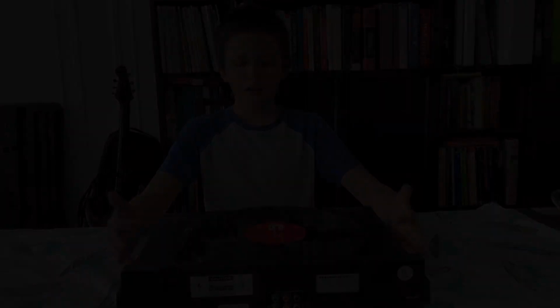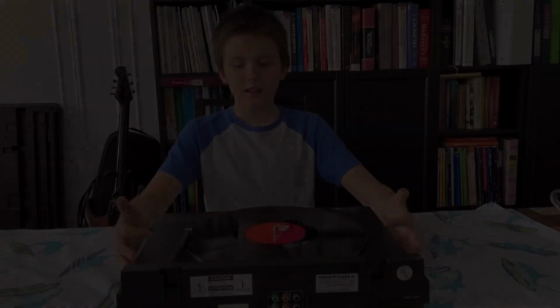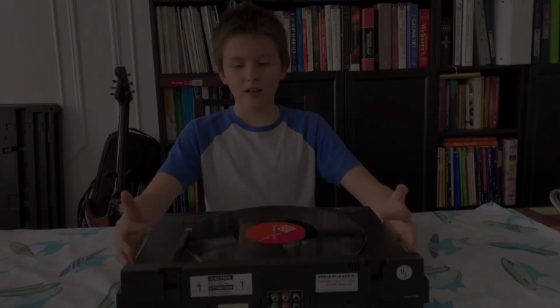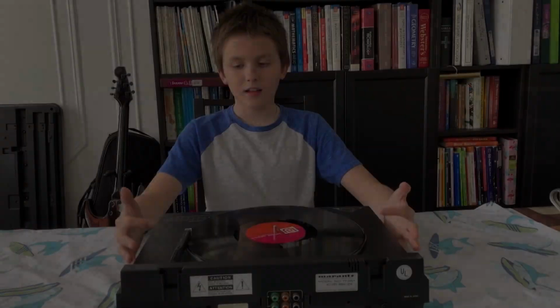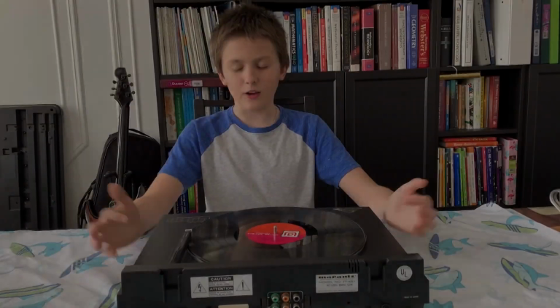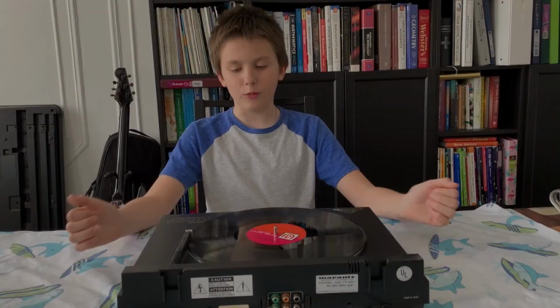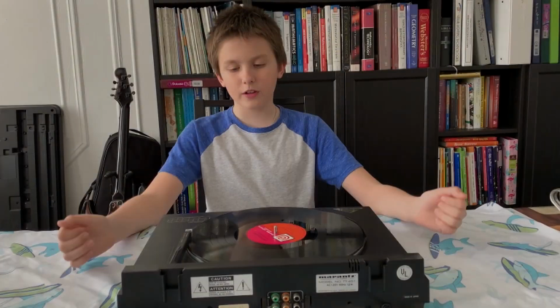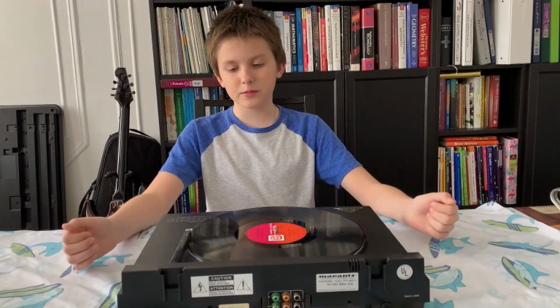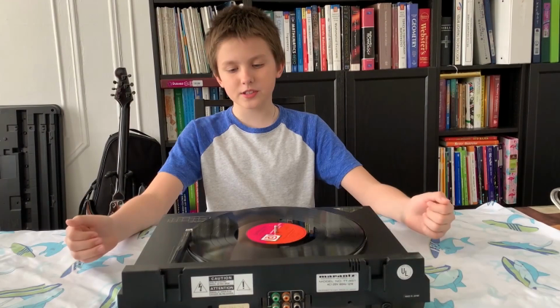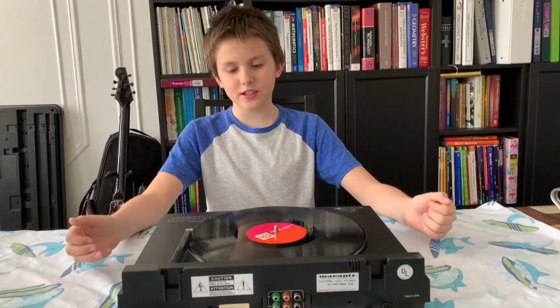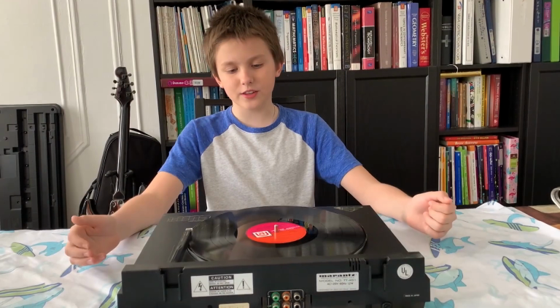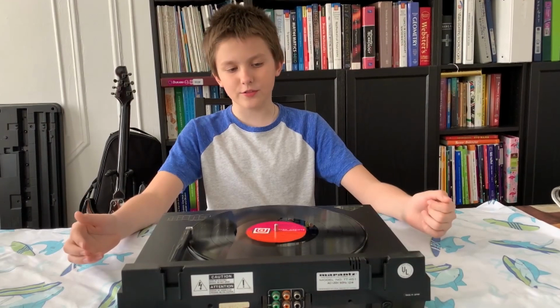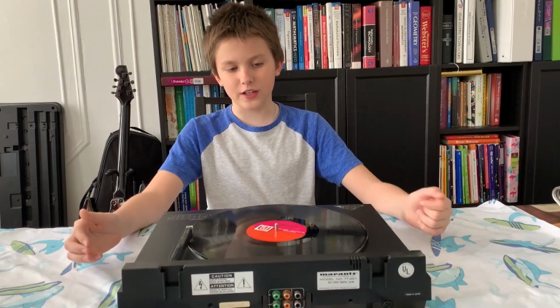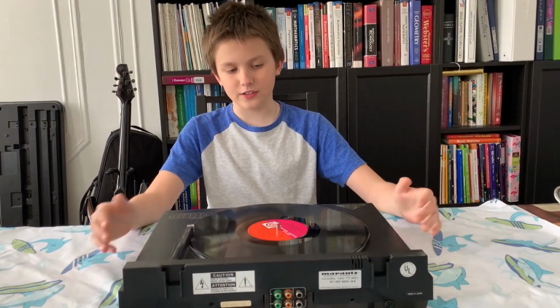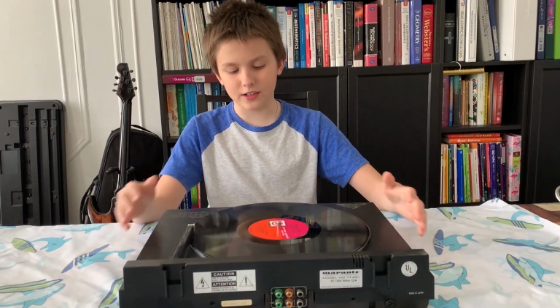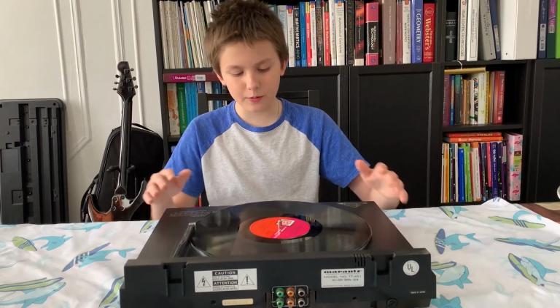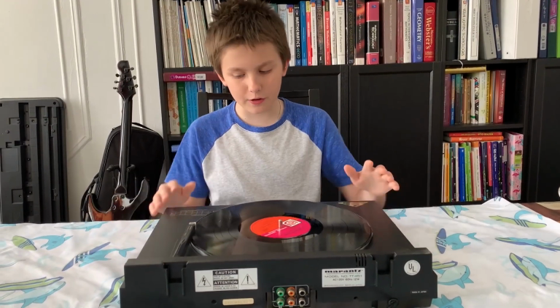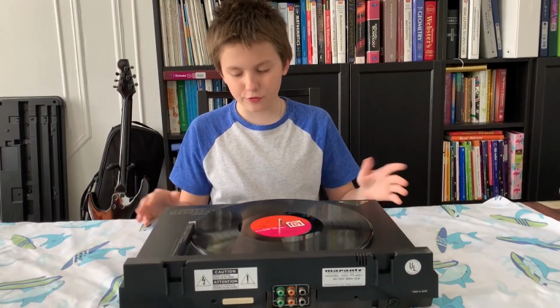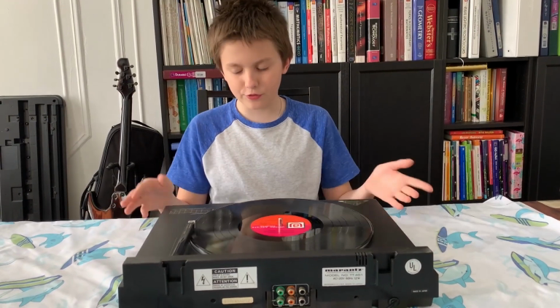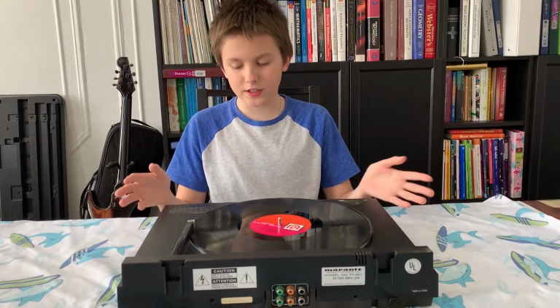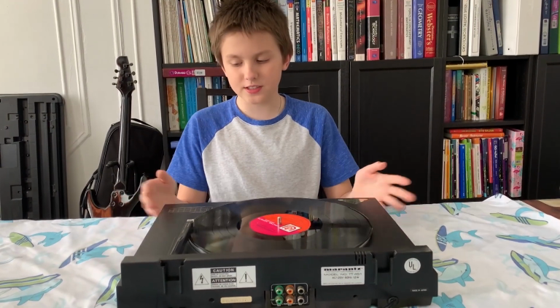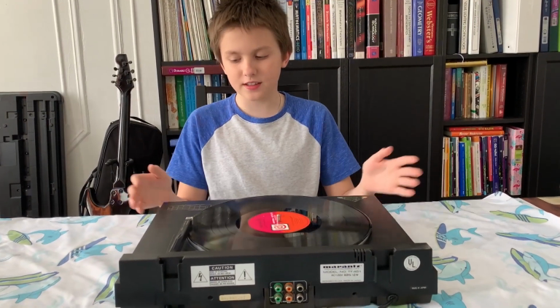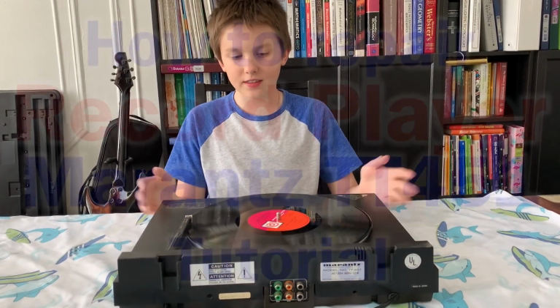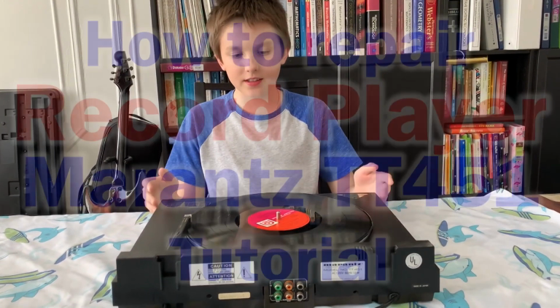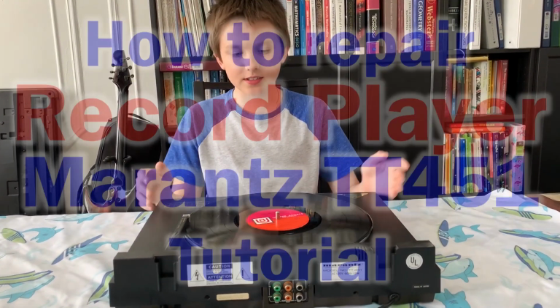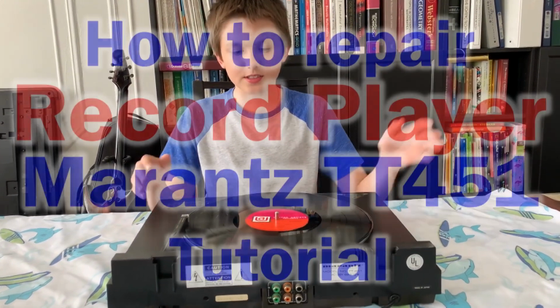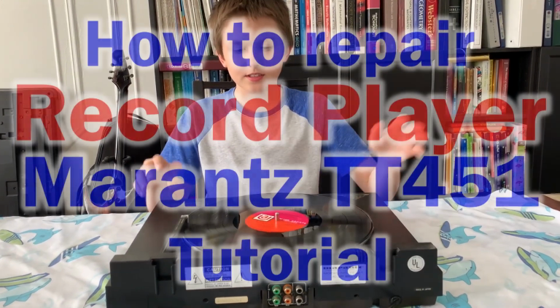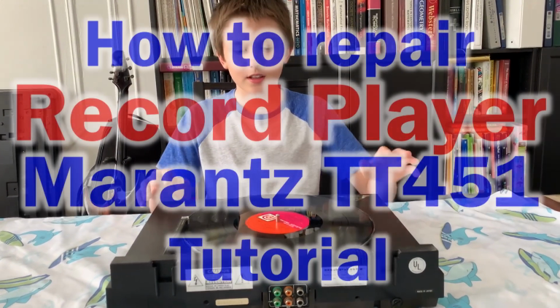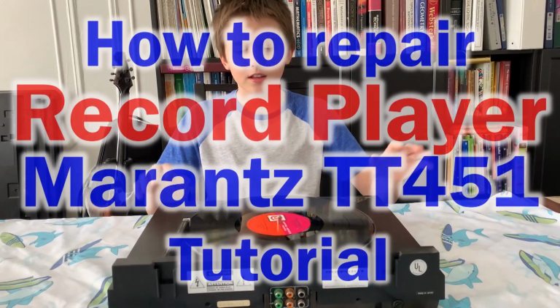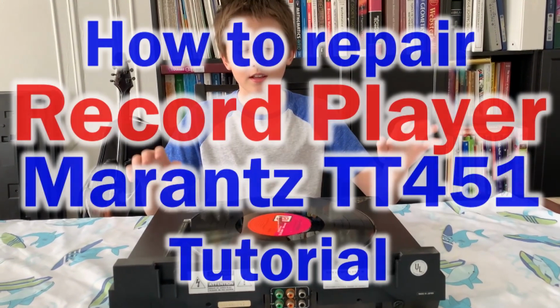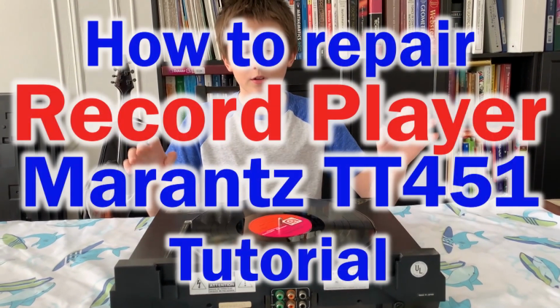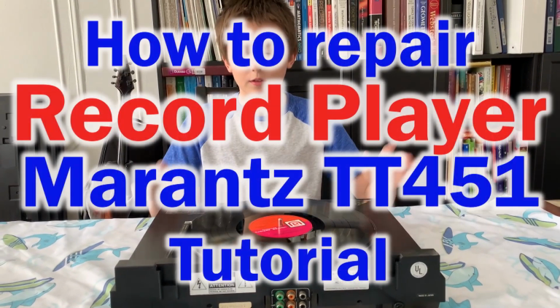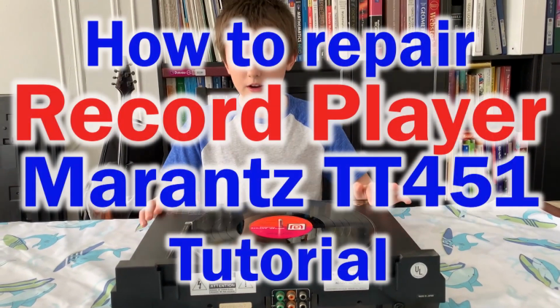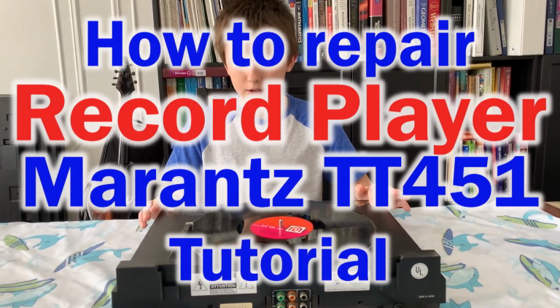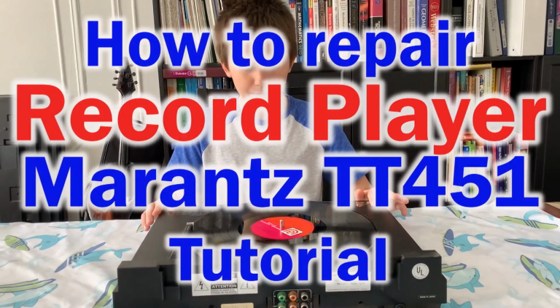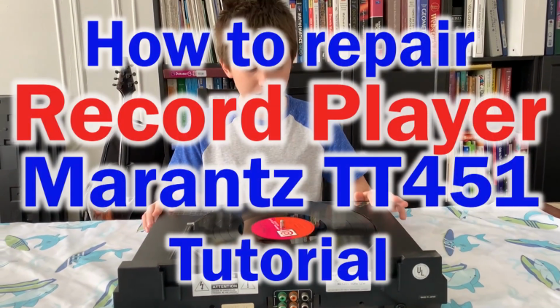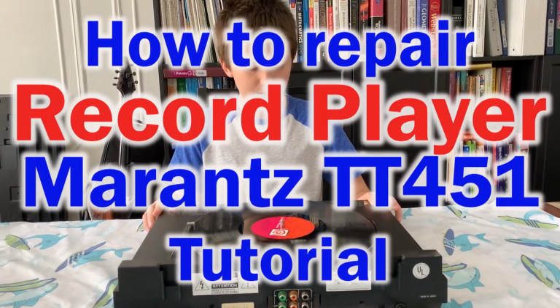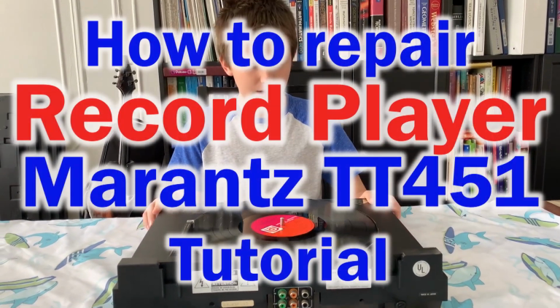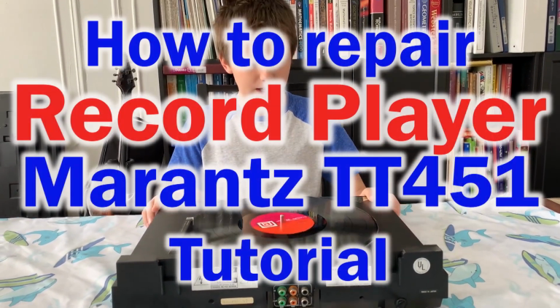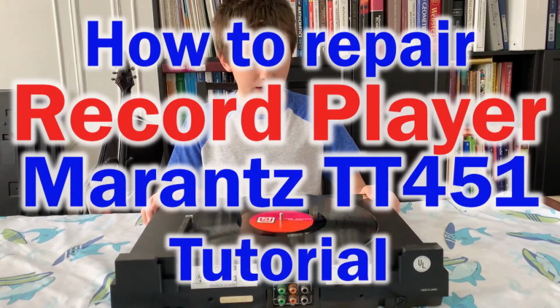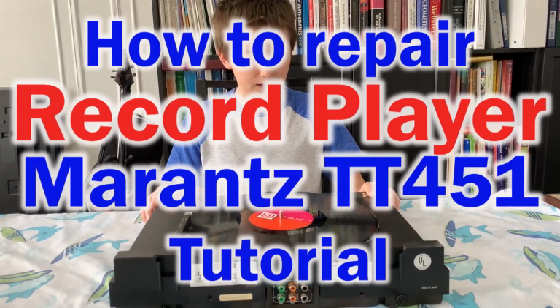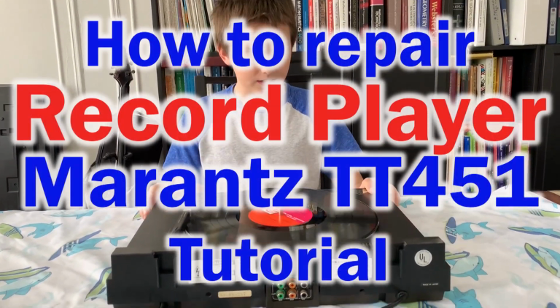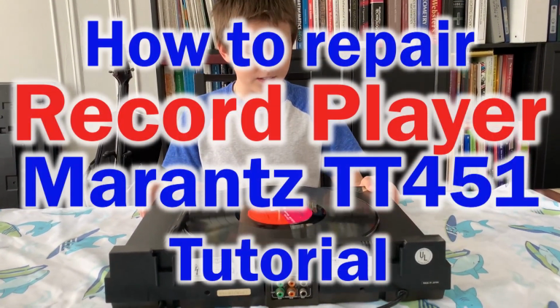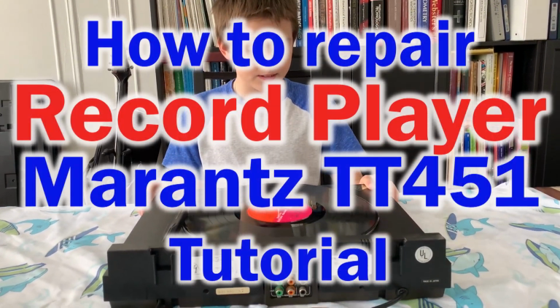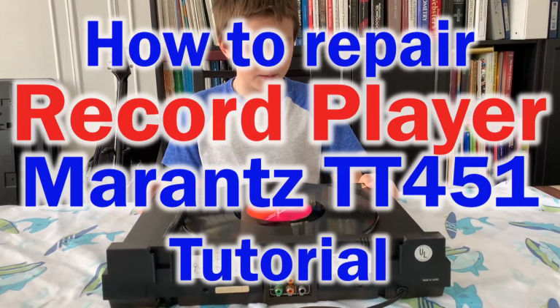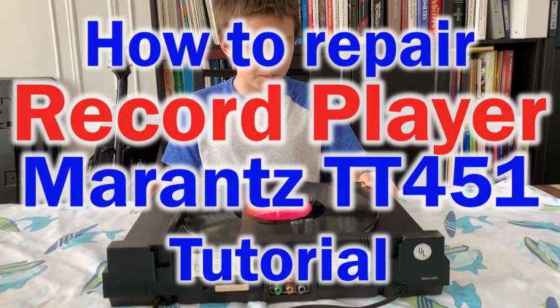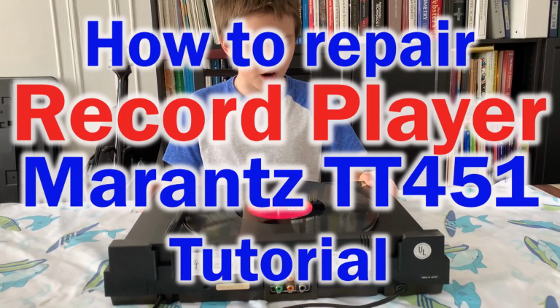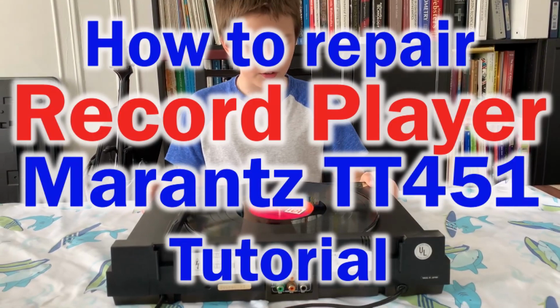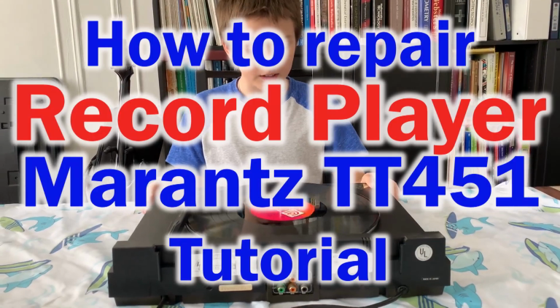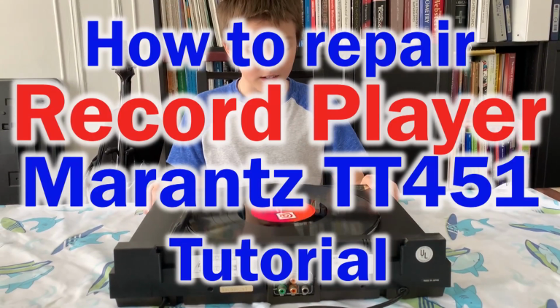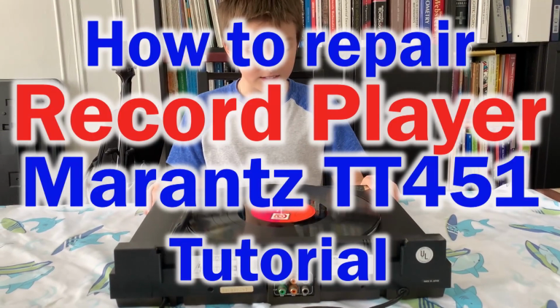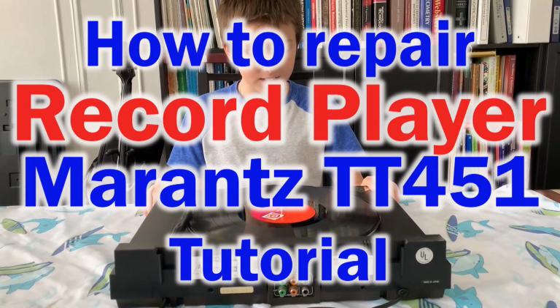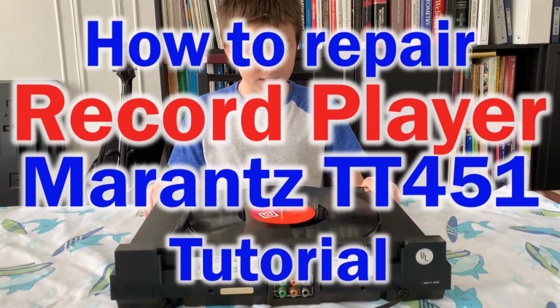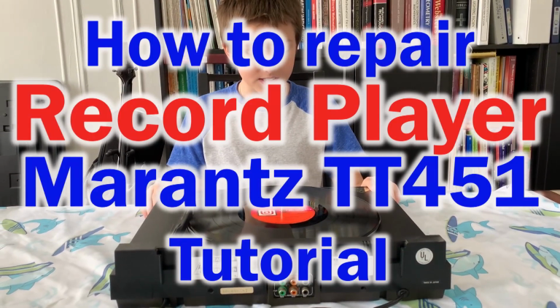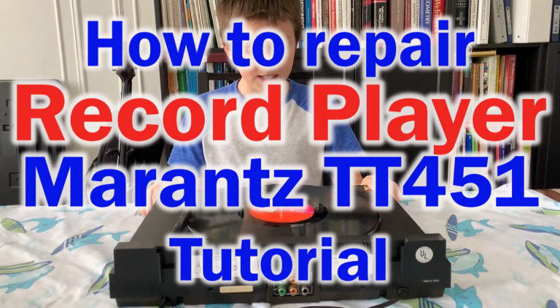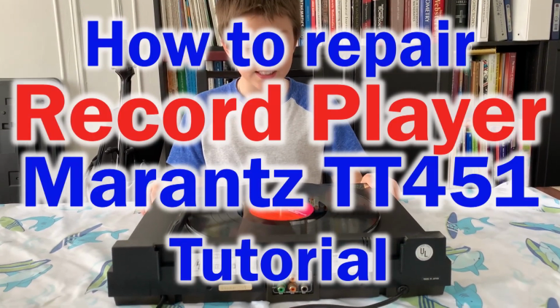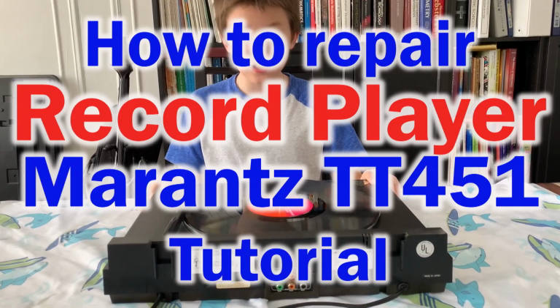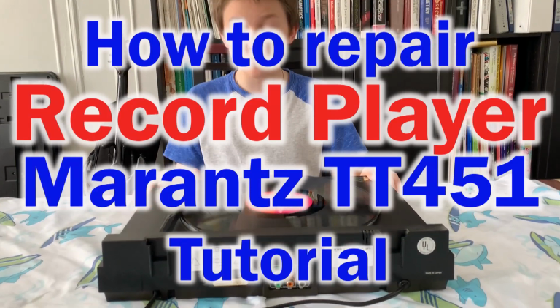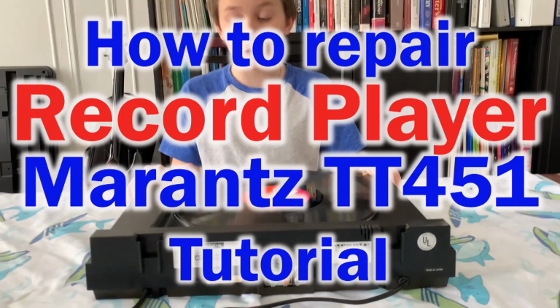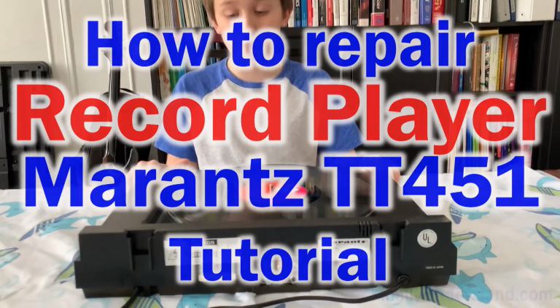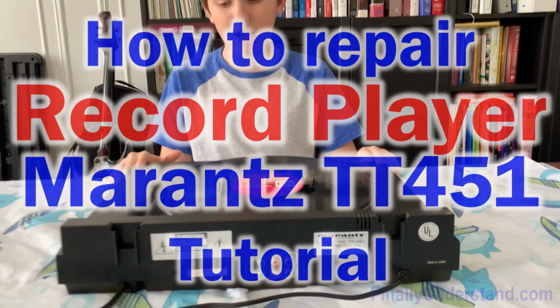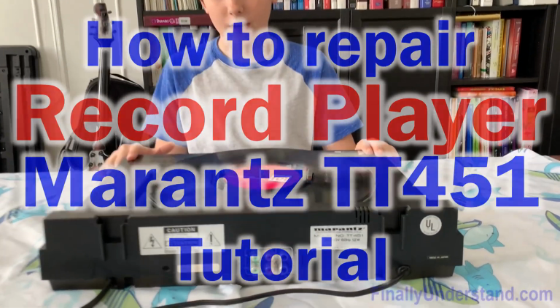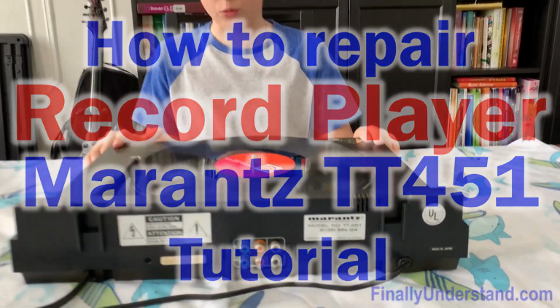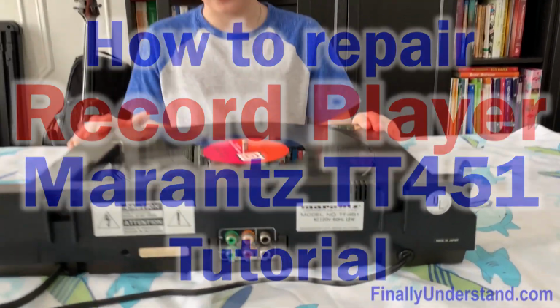Hello, welcome to another video. Today we're fixing this record player right here. It is the Mariantis TT451.